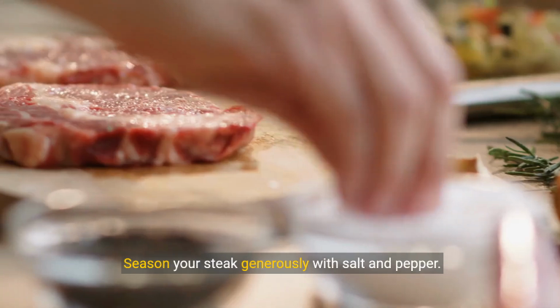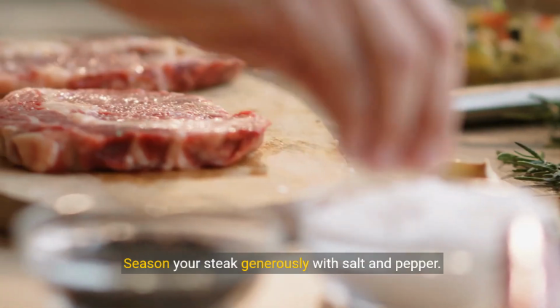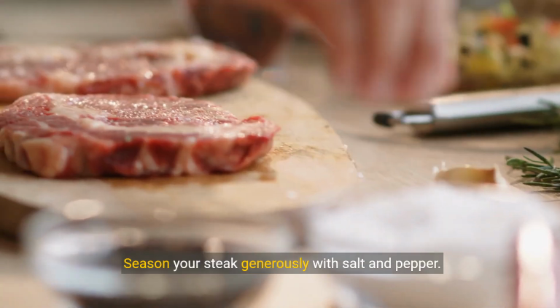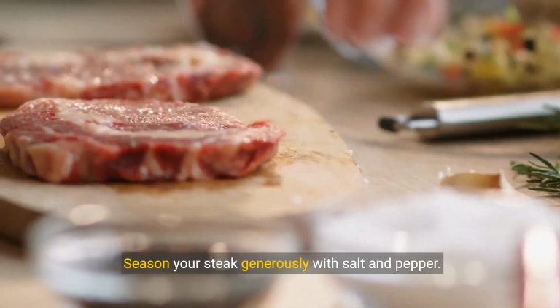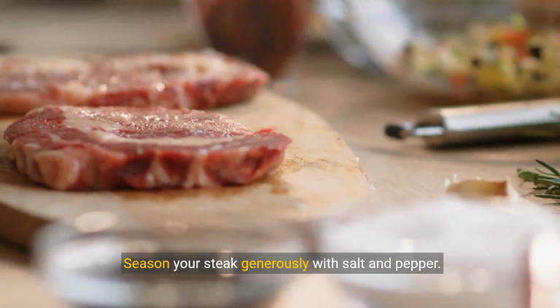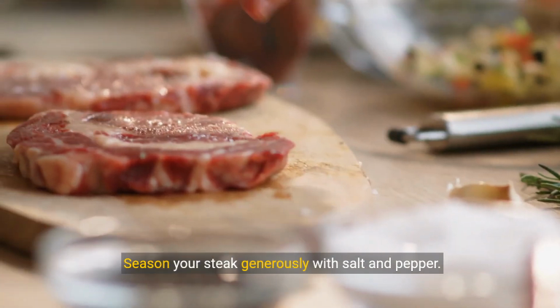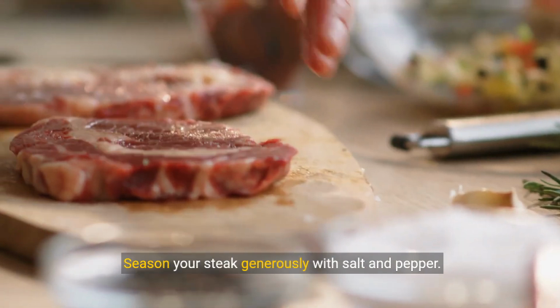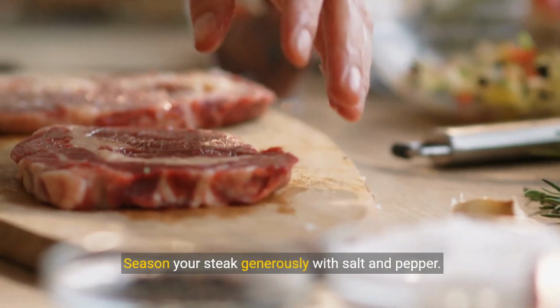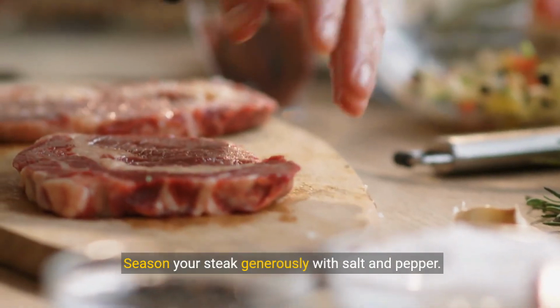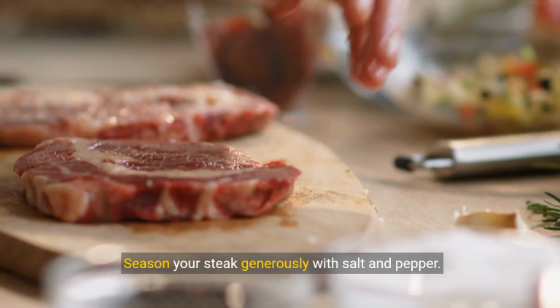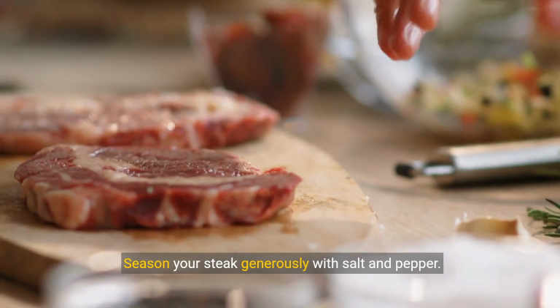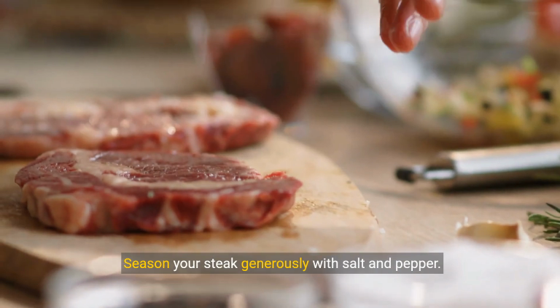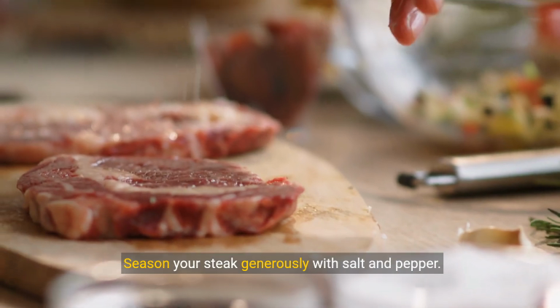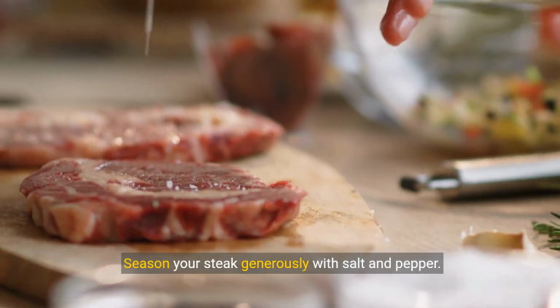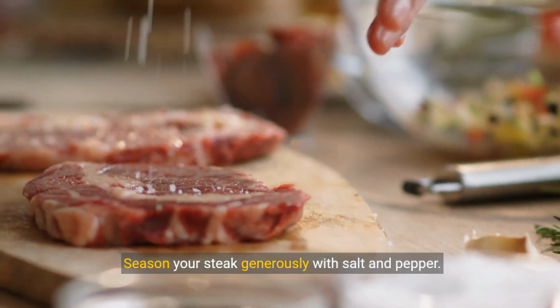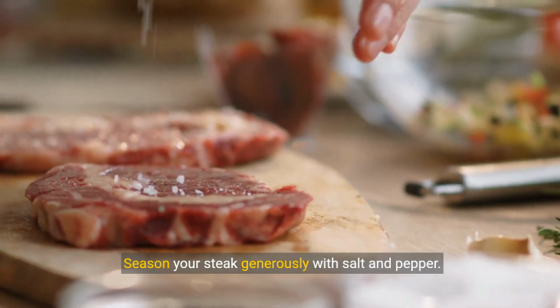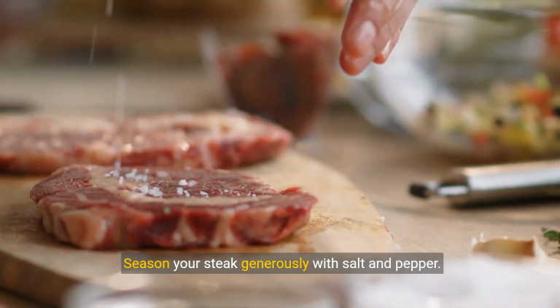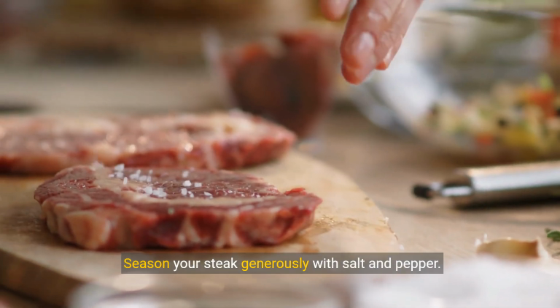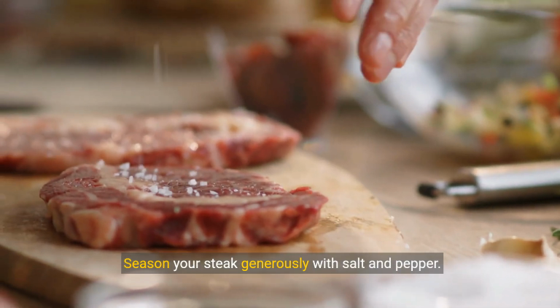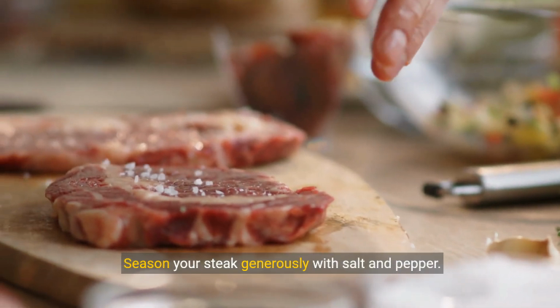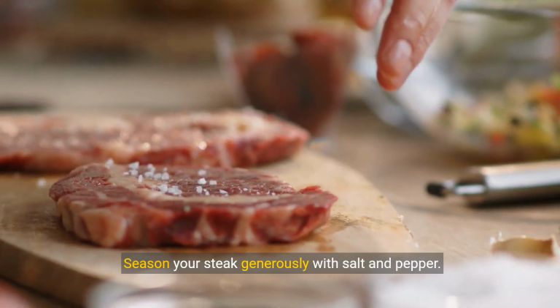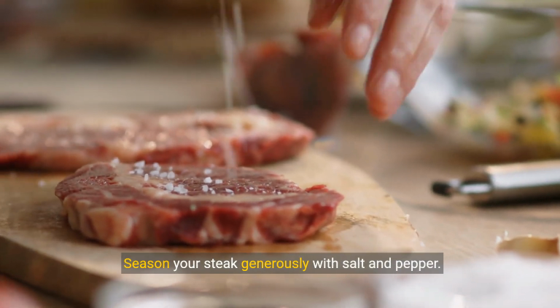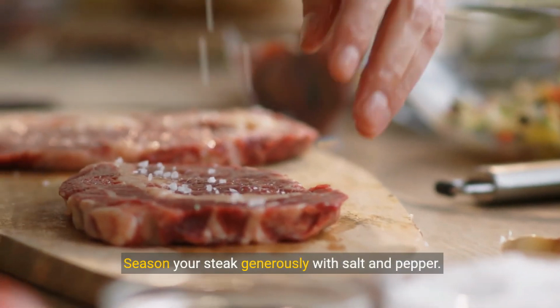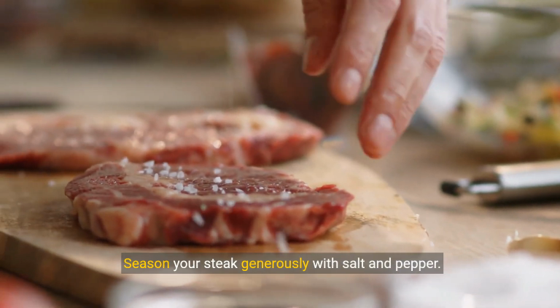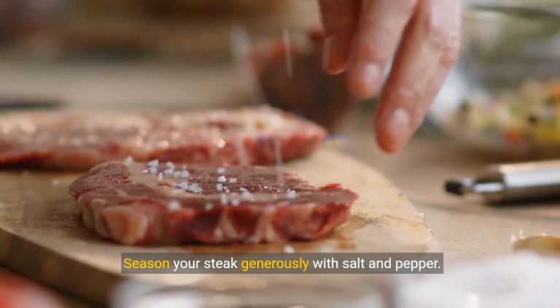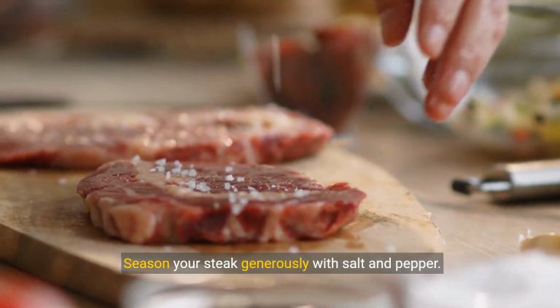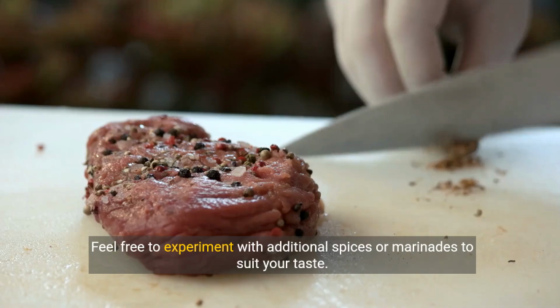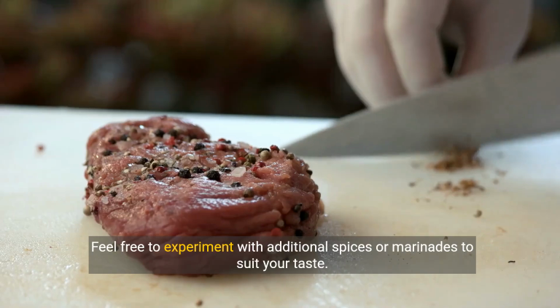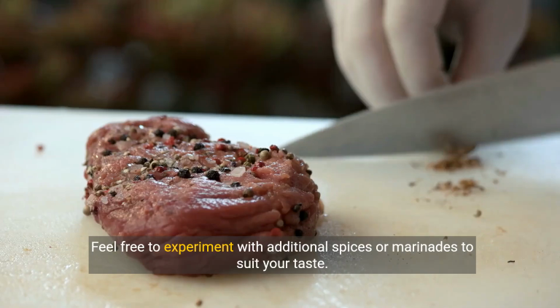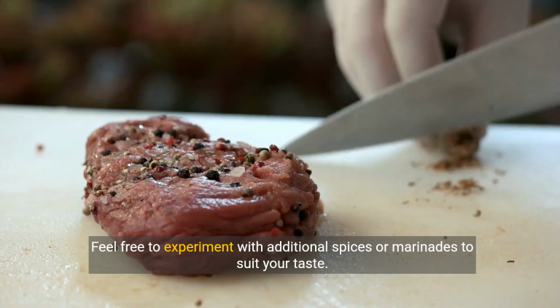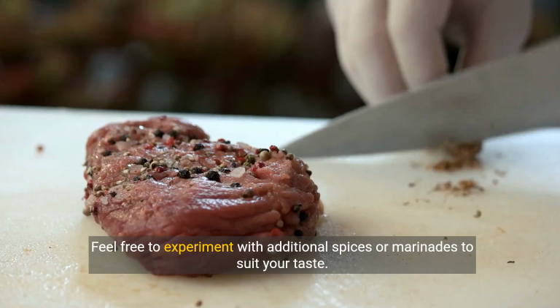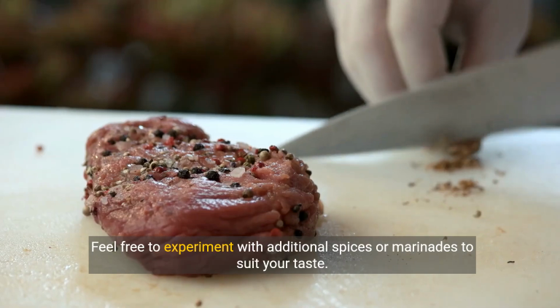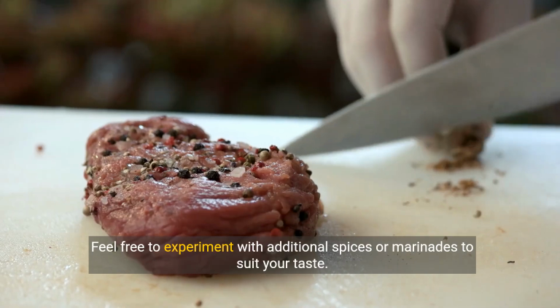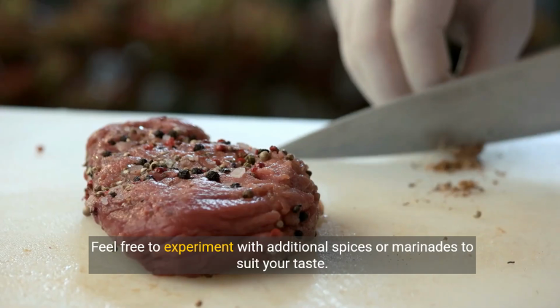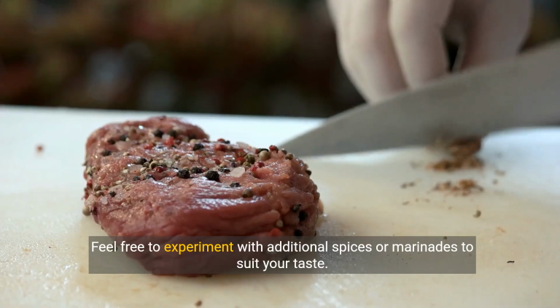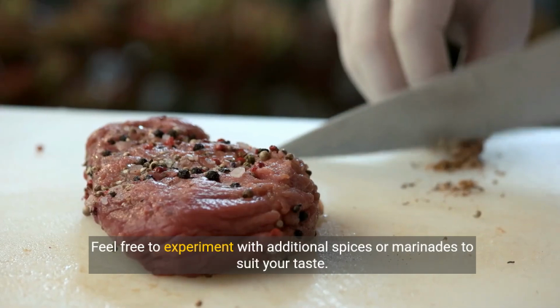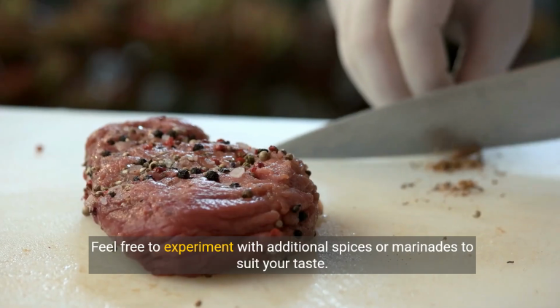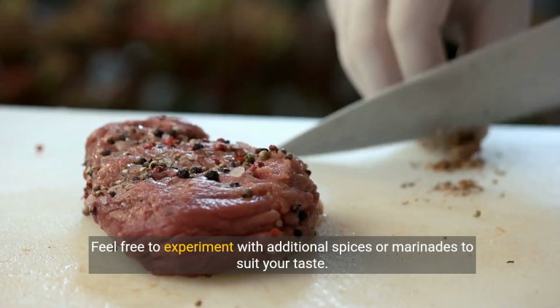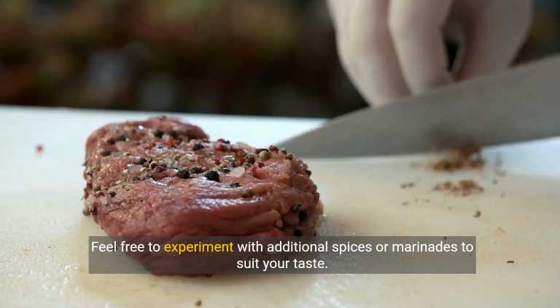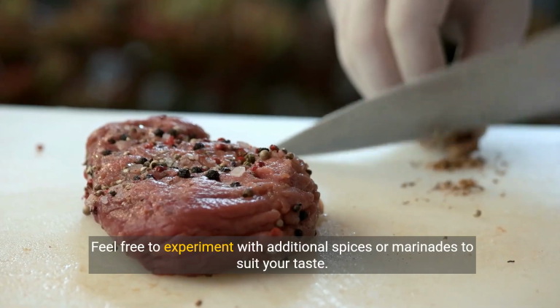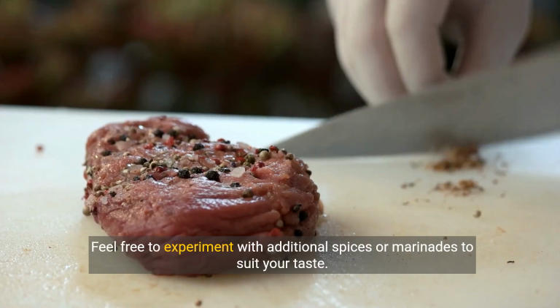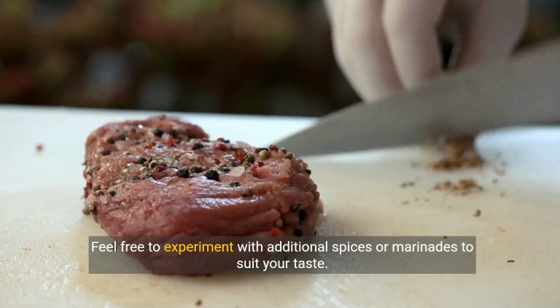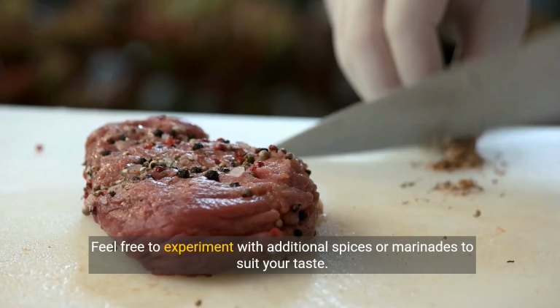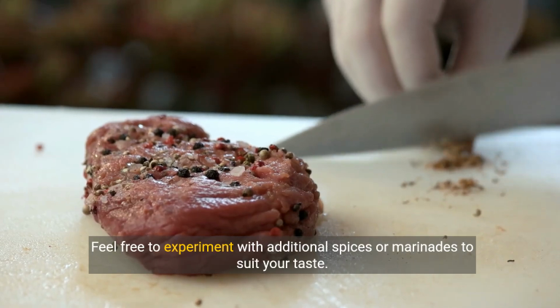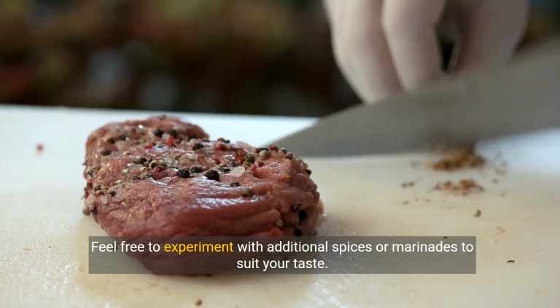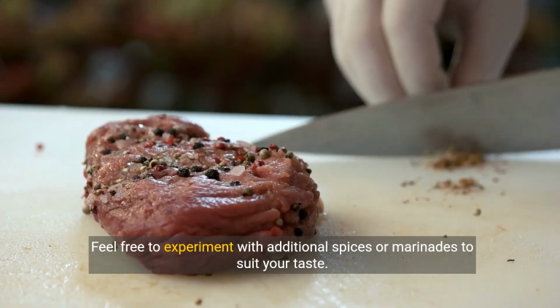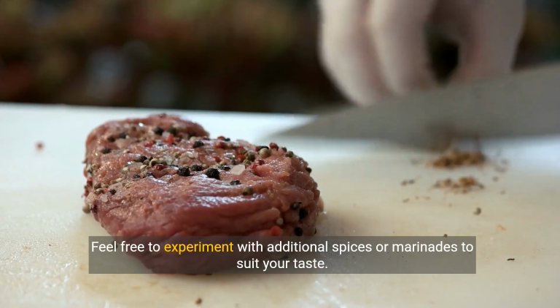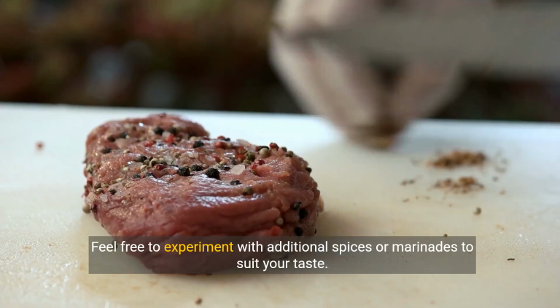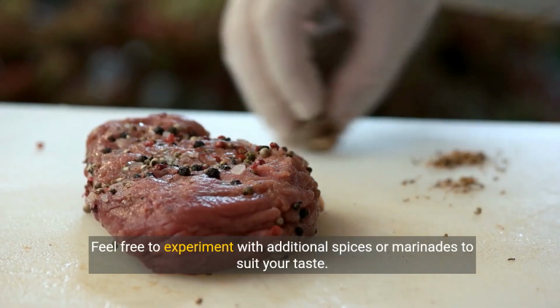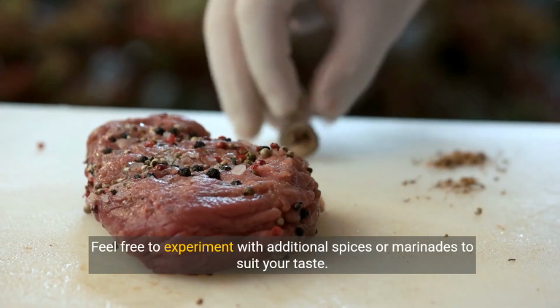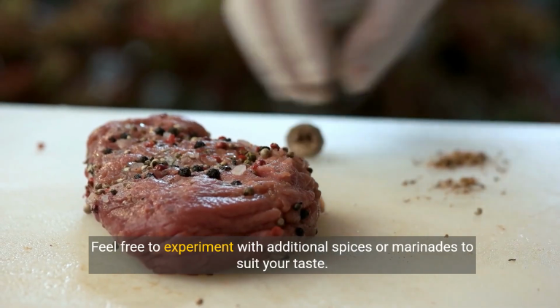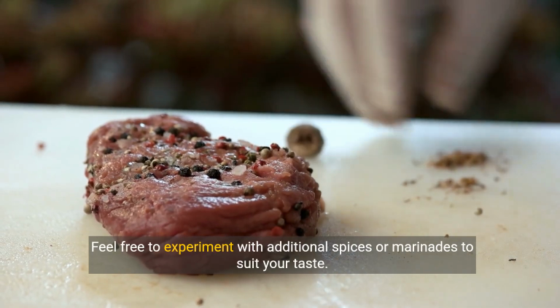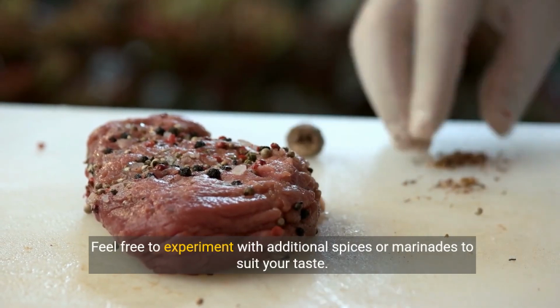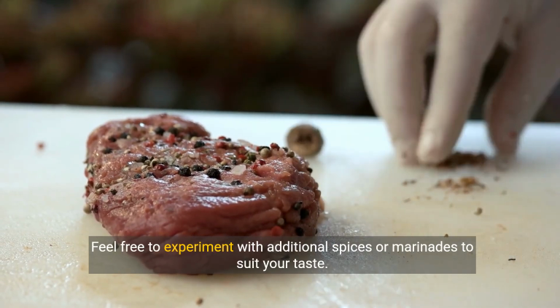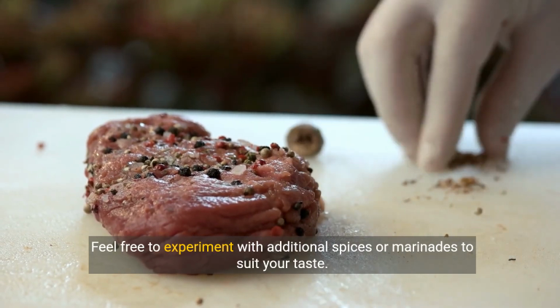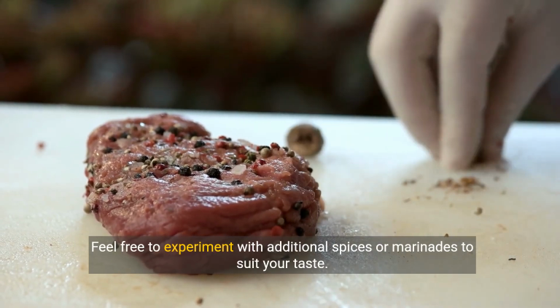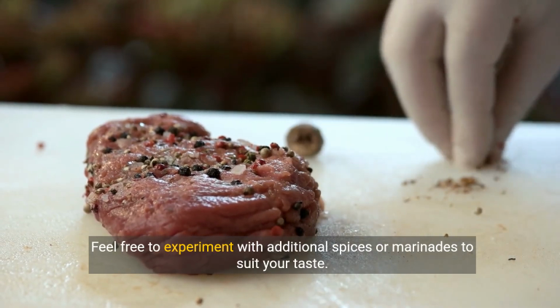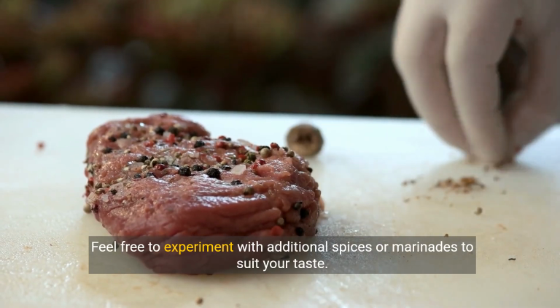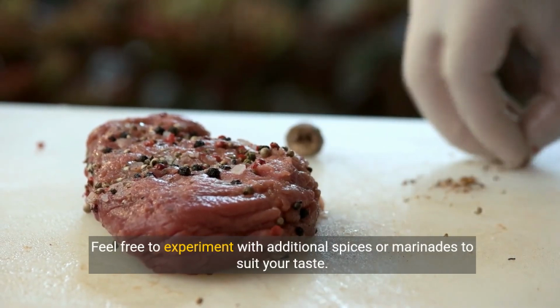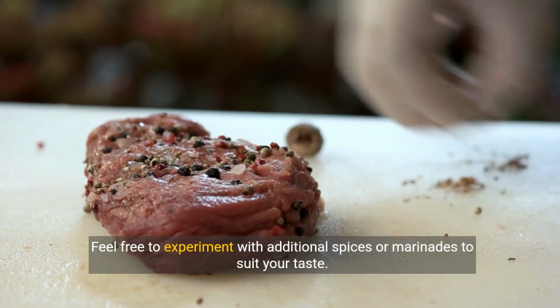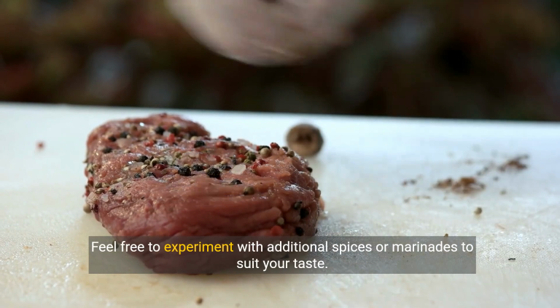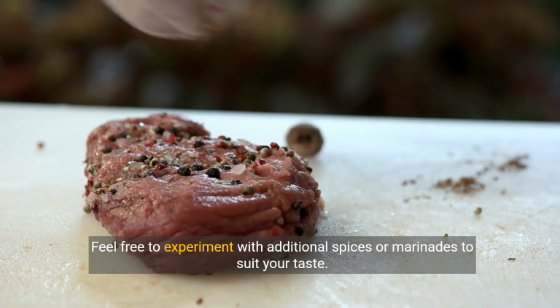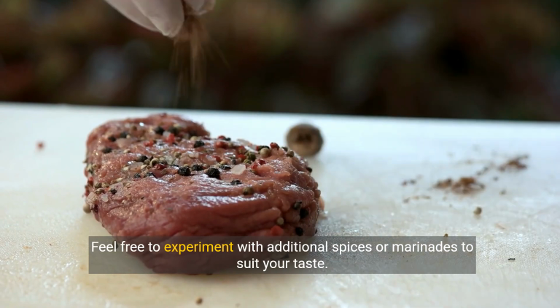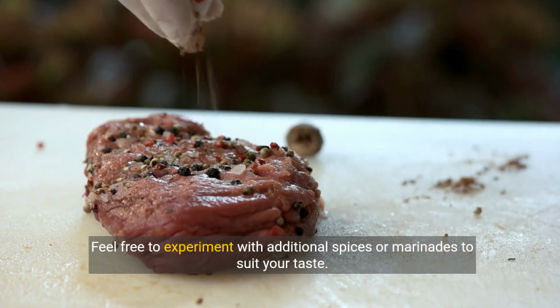Season your steak generously with salt and pepper. Feel free to experiment with additional spices or marinades to suit your taste.